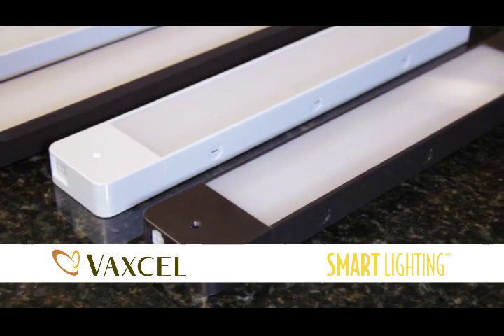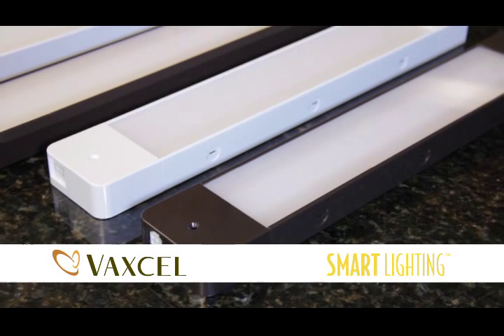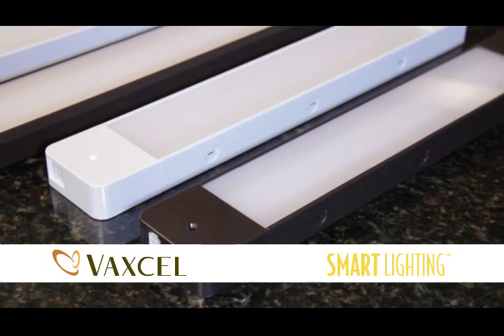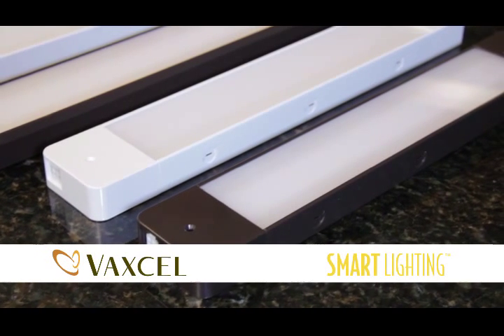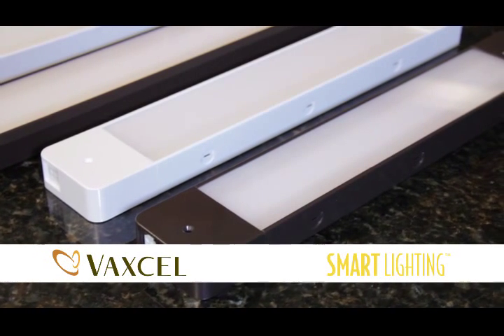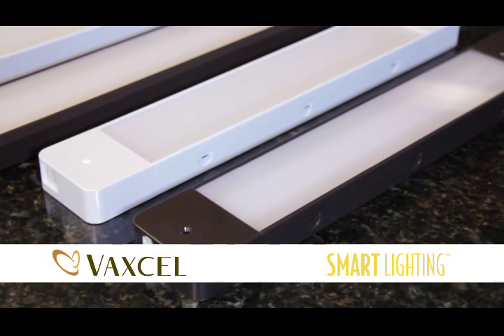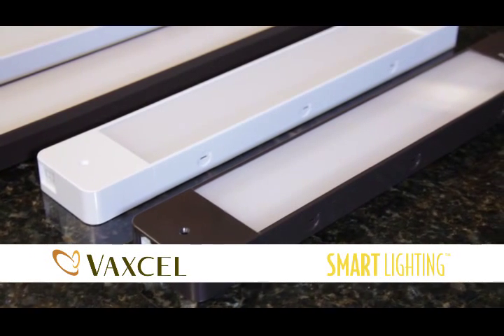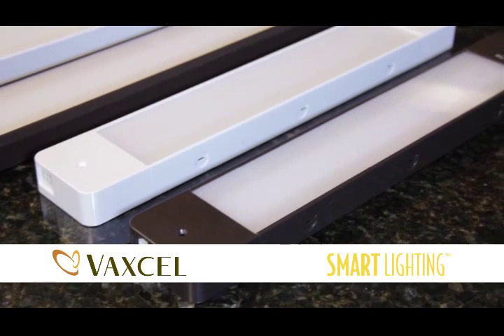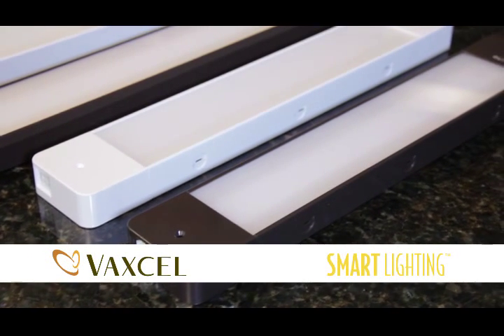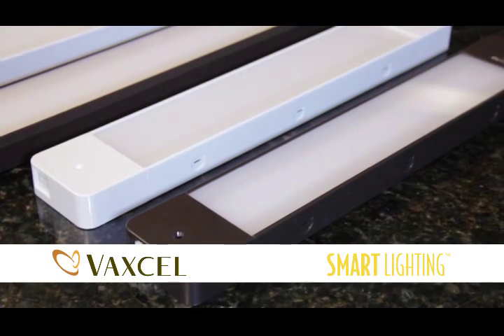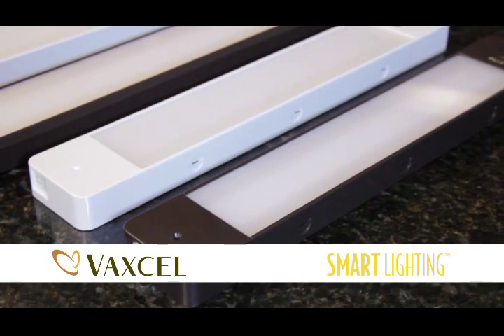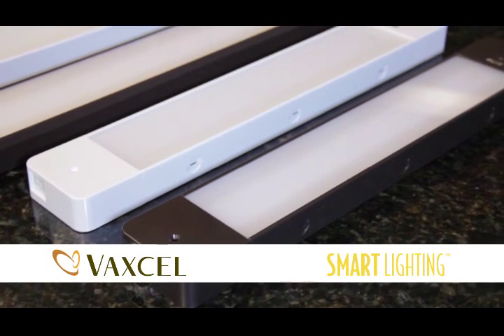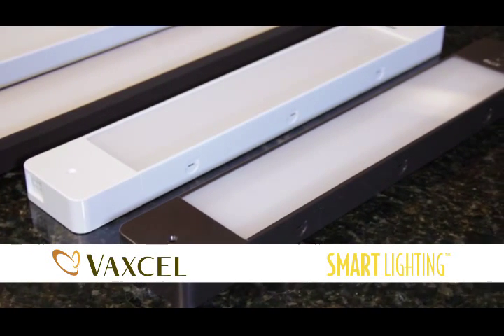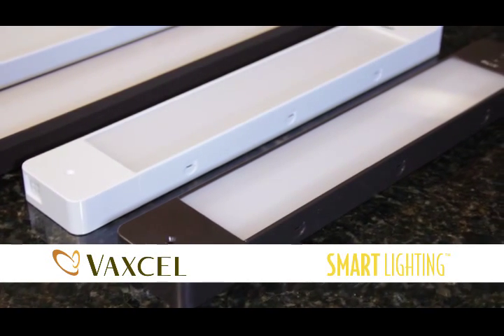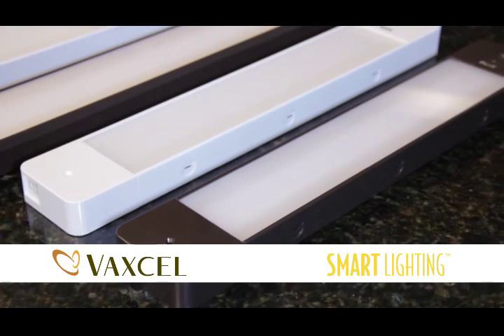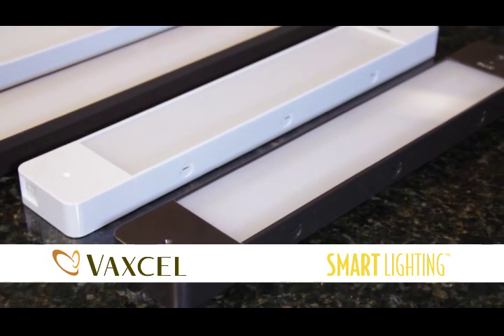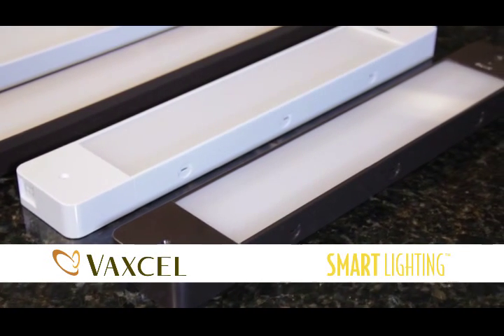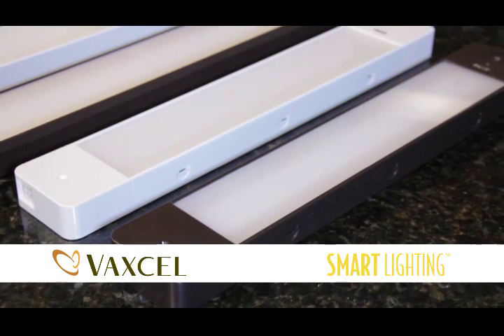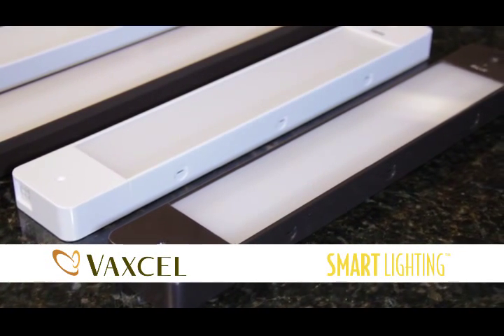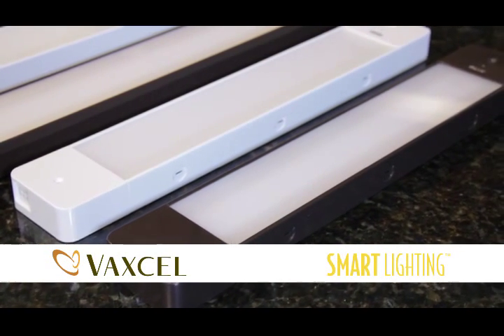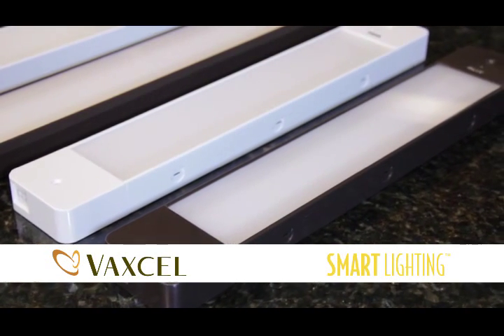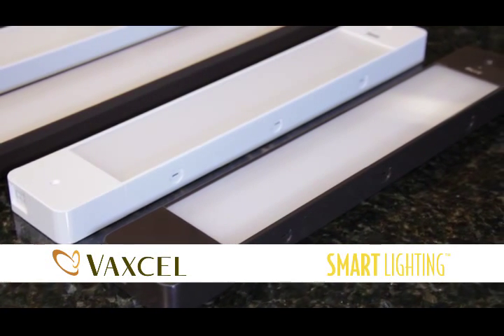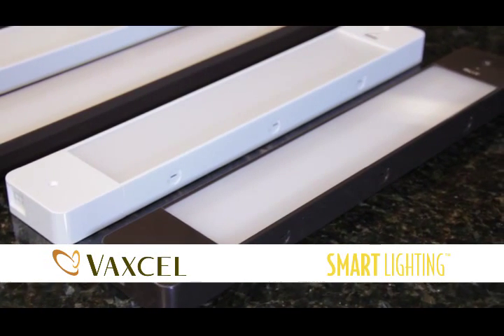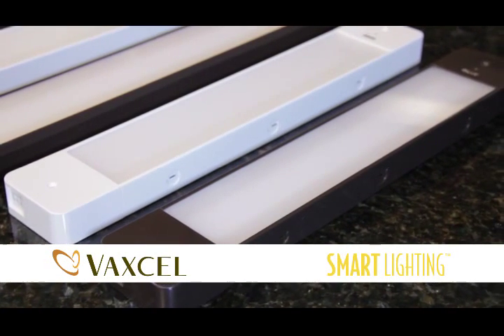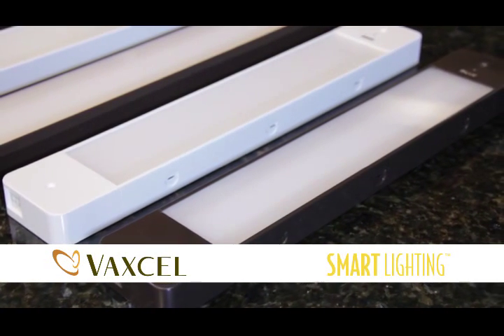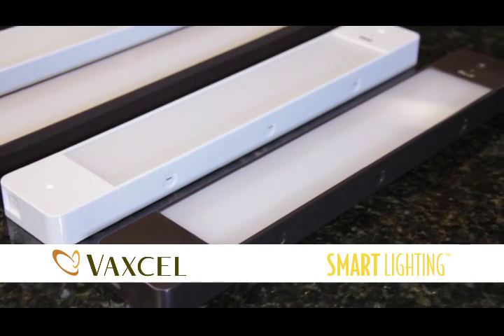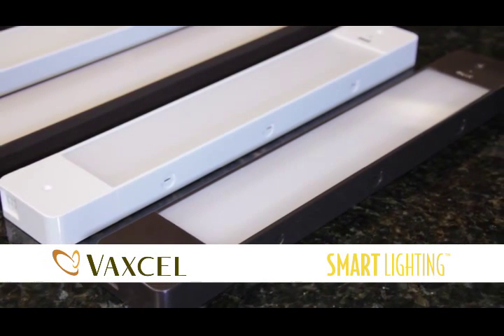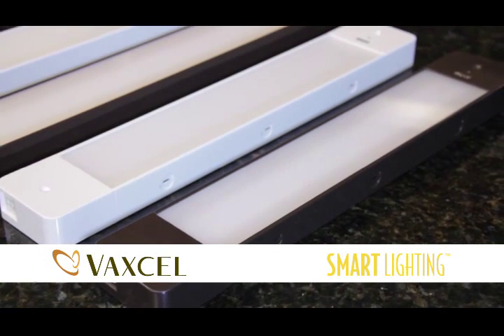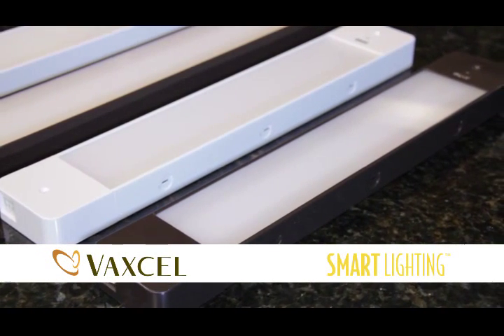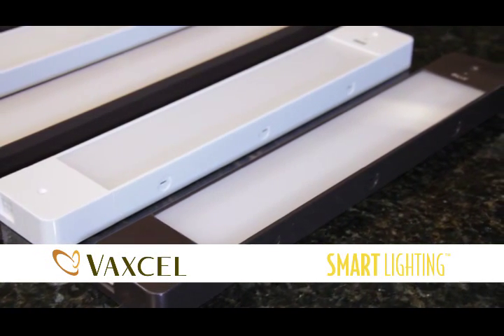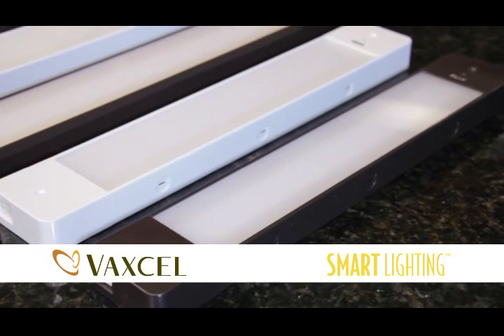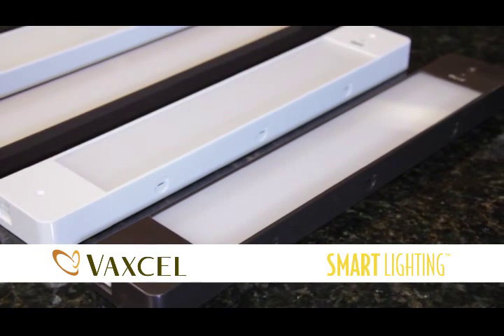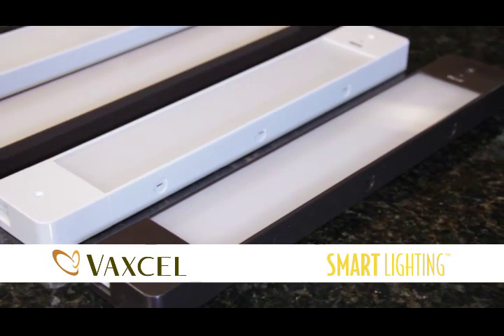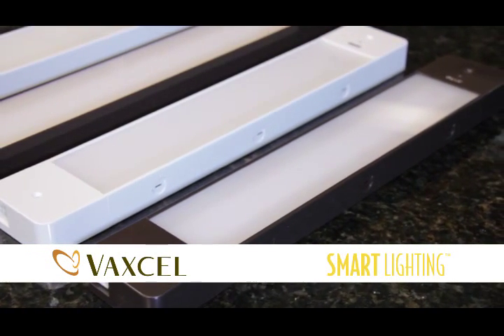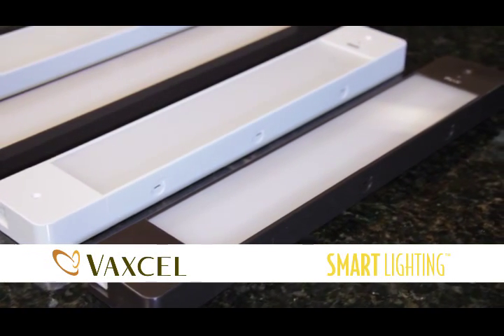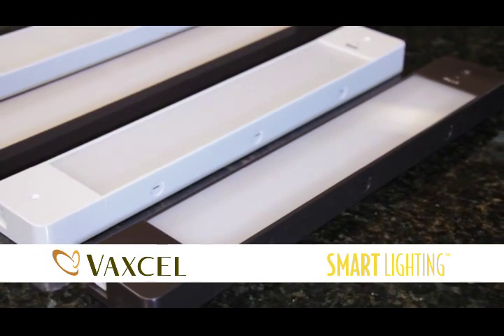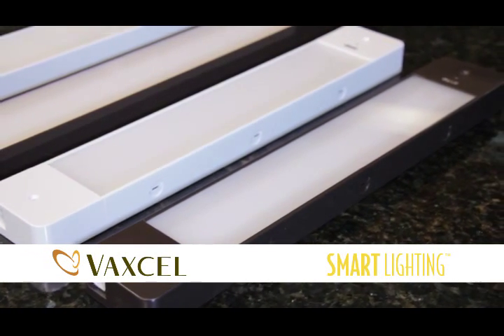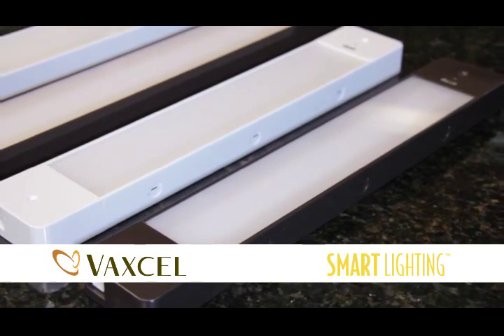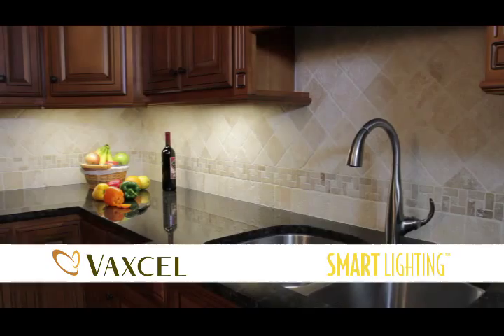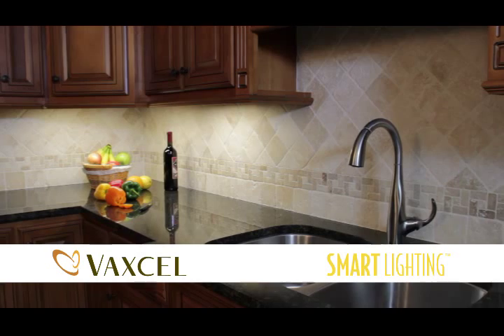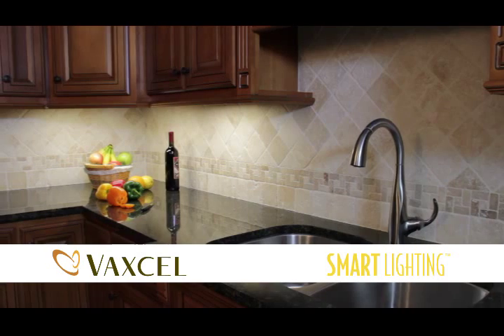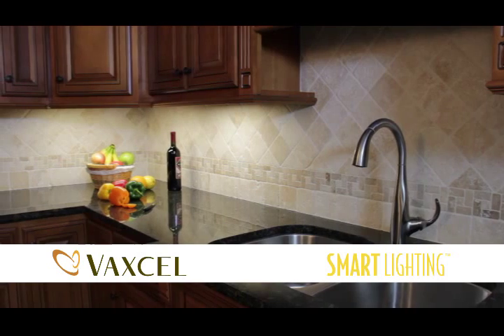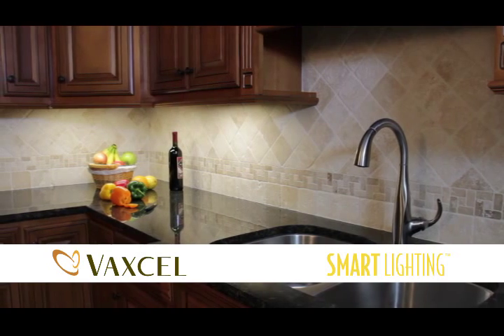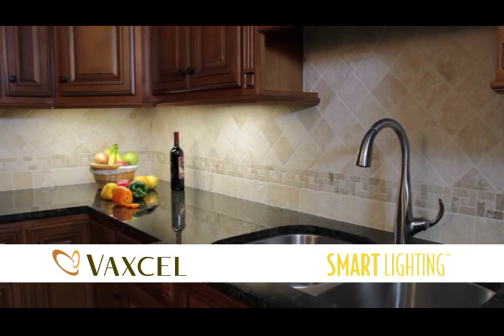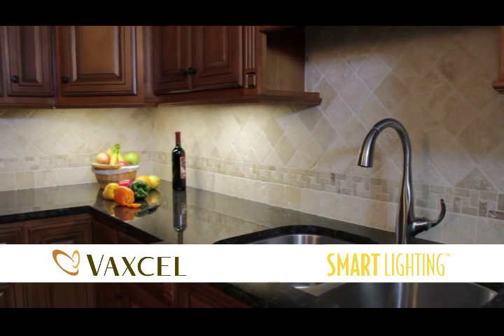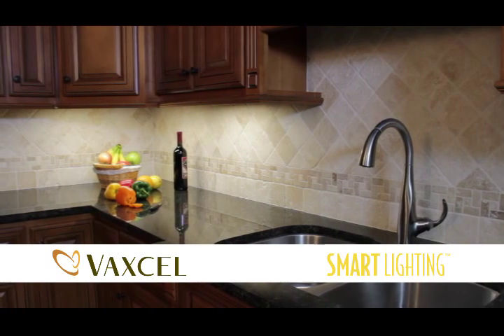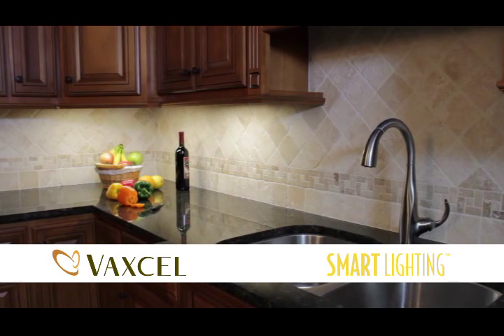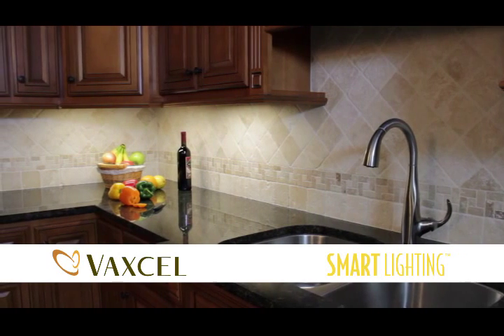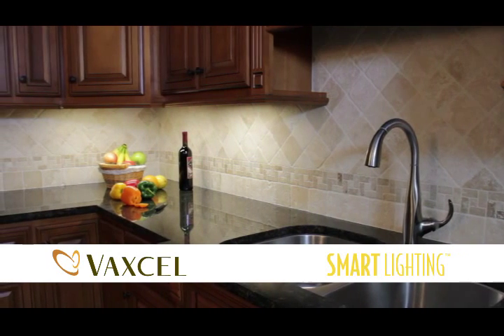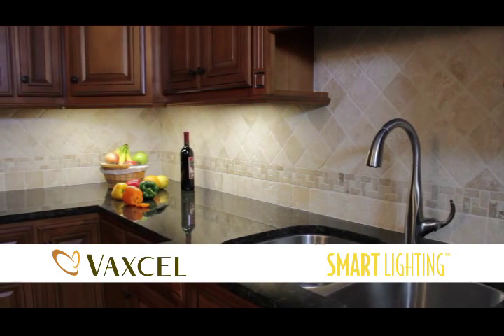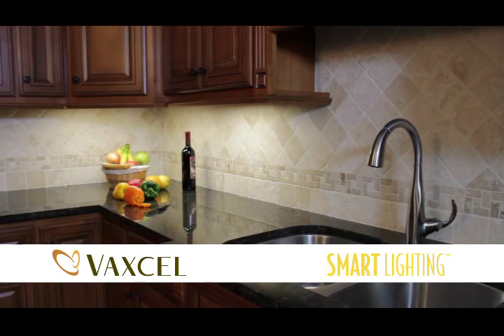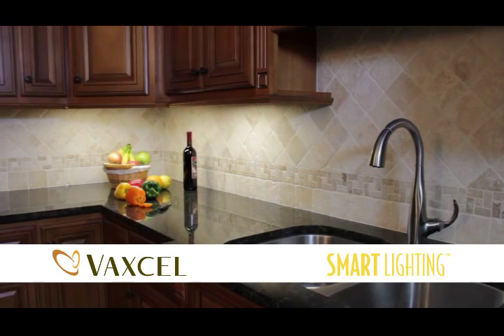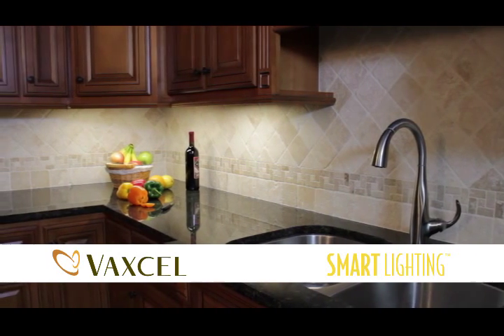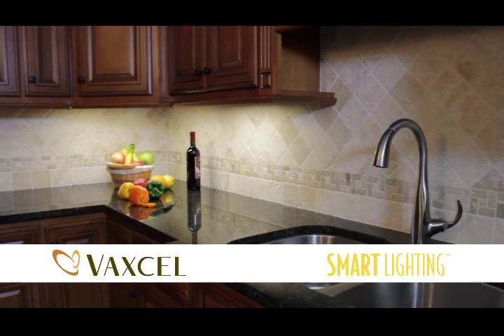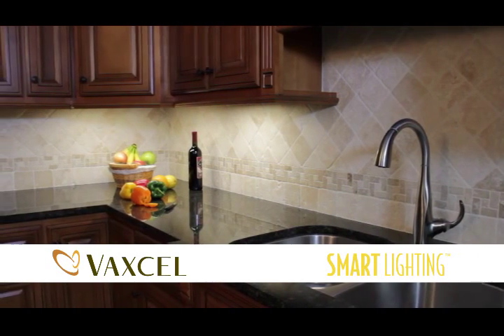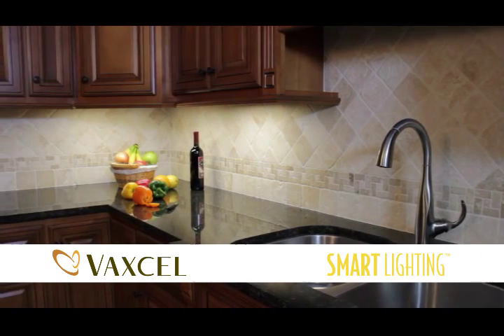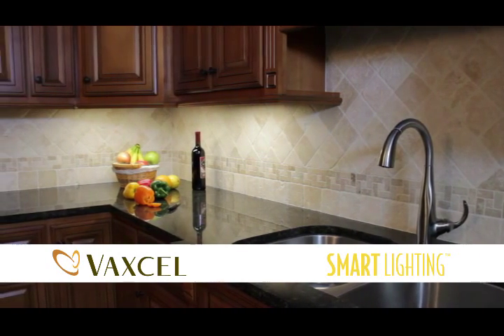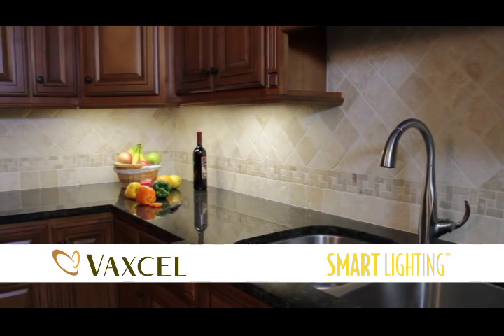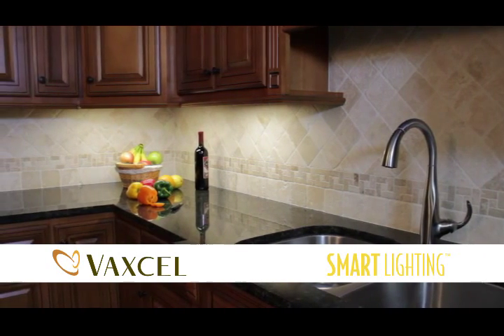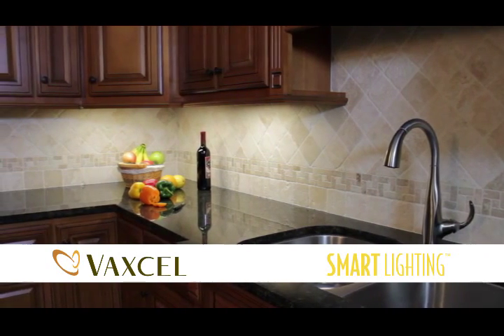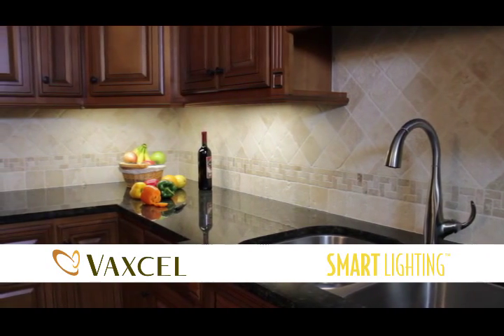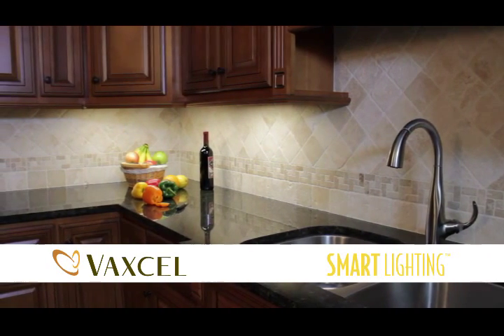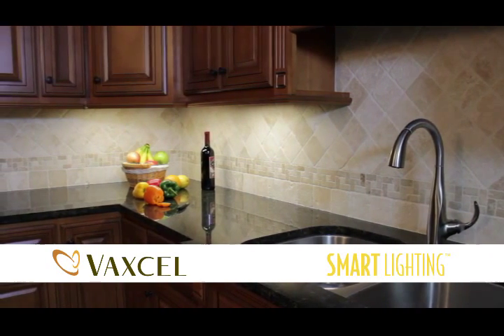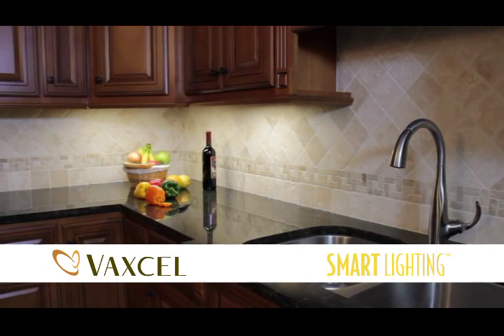Introducing the LED Motion Control Under Cabinet Light from Smart Lighting — the convenient, energy-efficient solution for every kitchen.